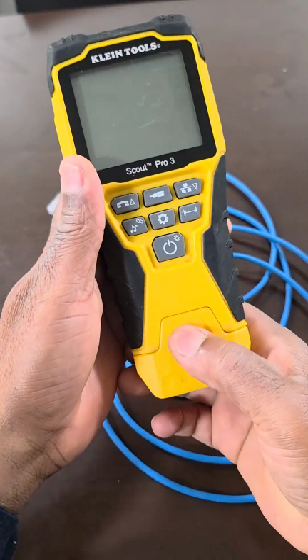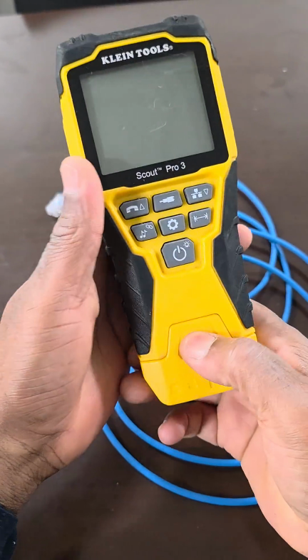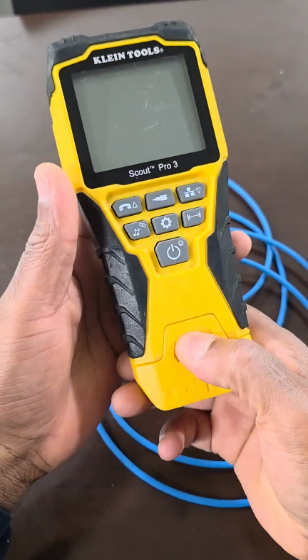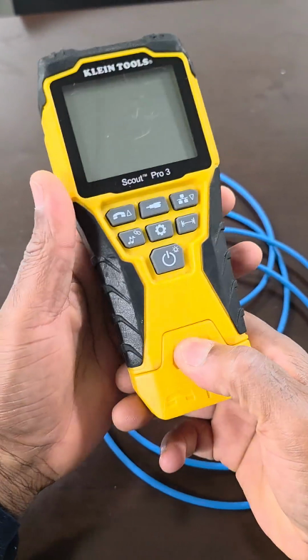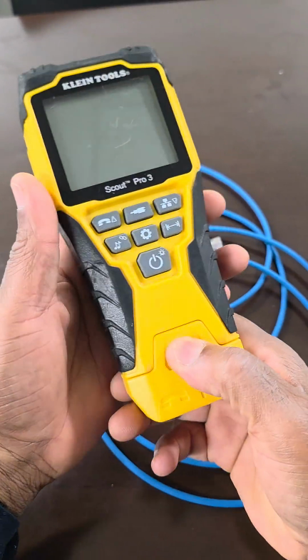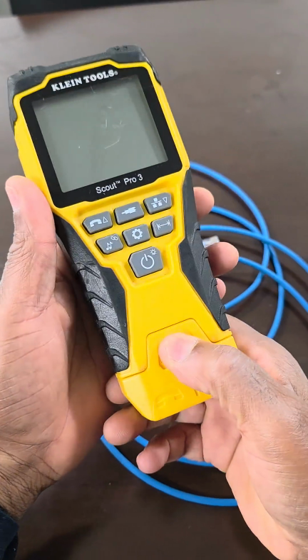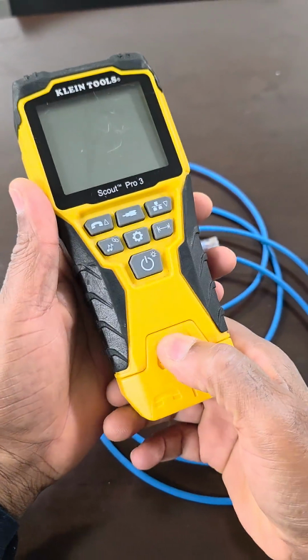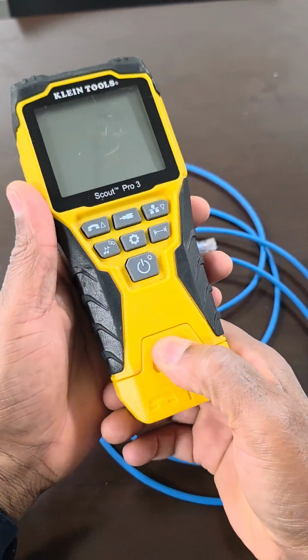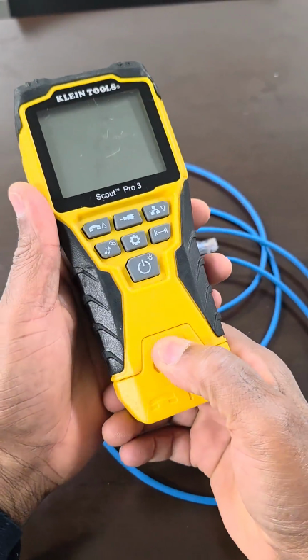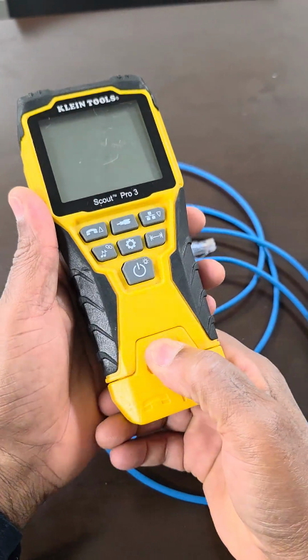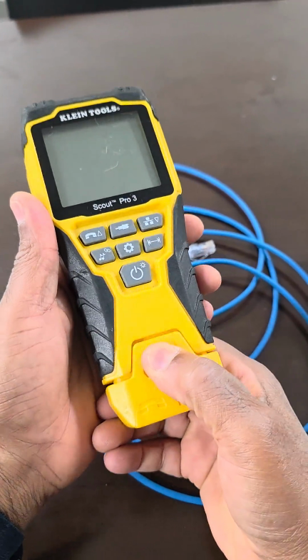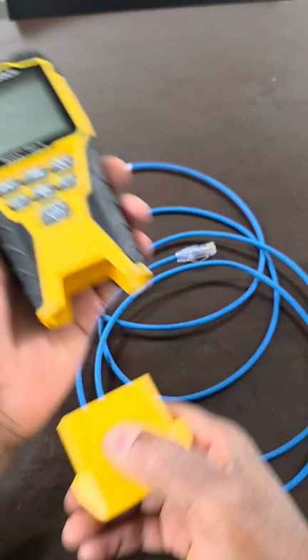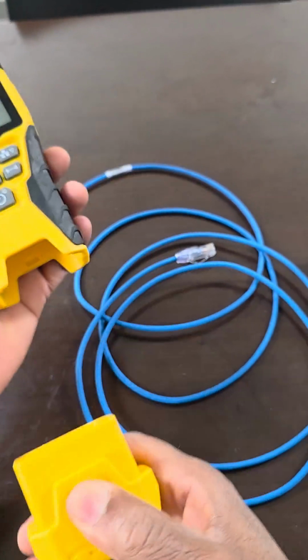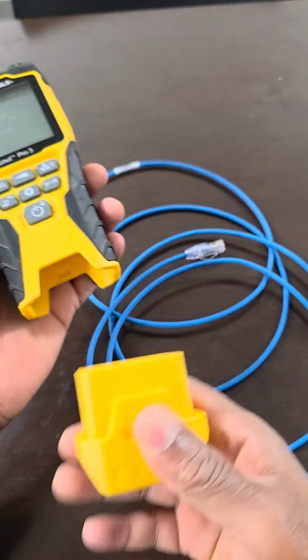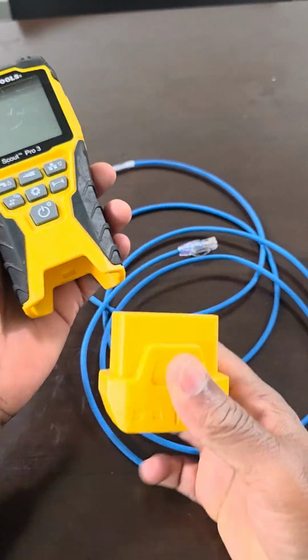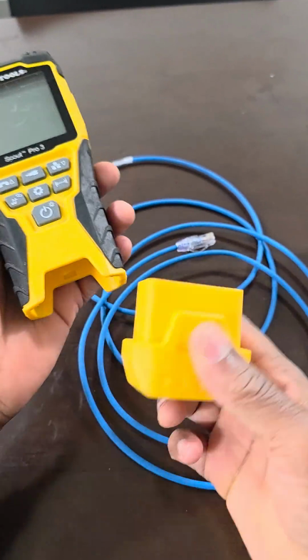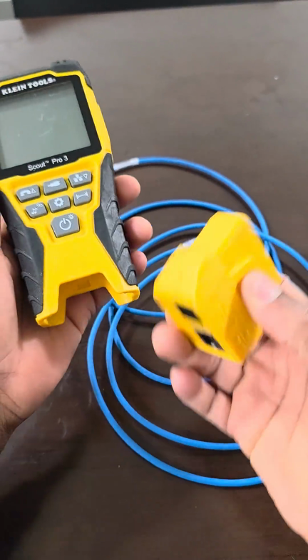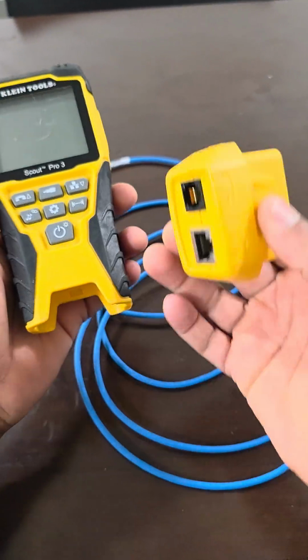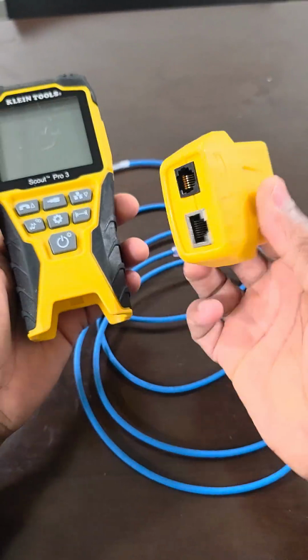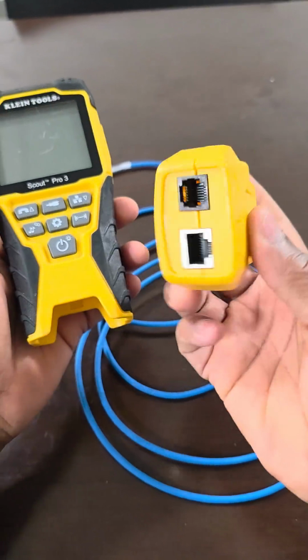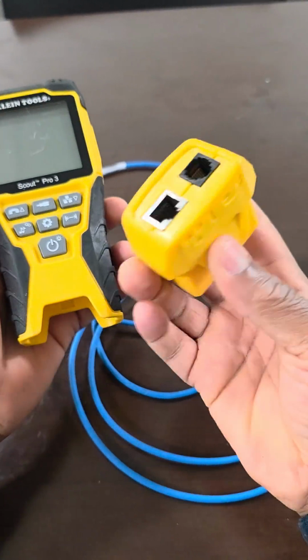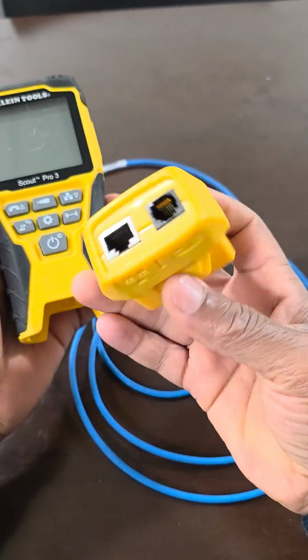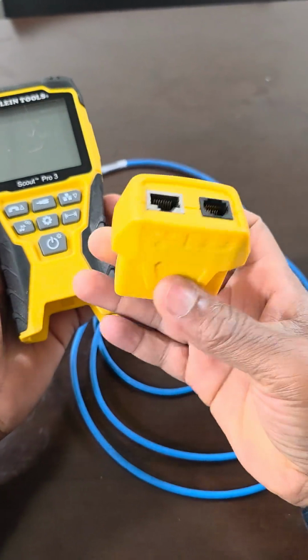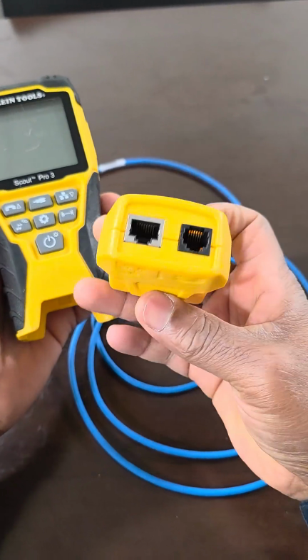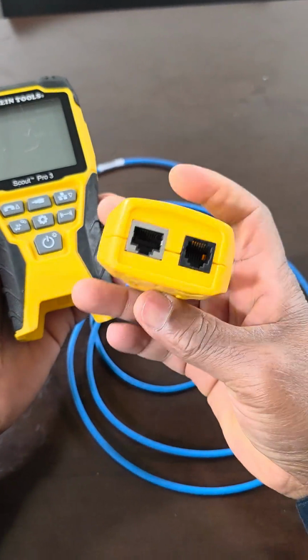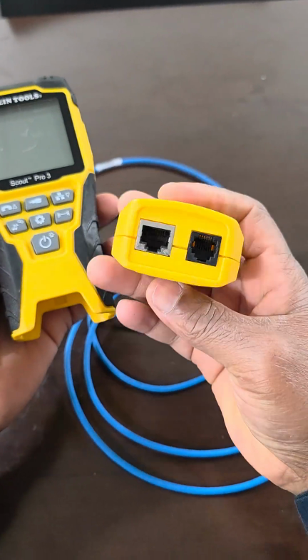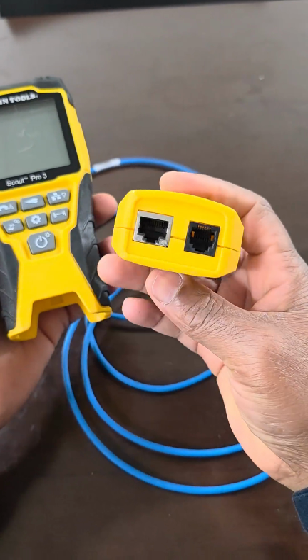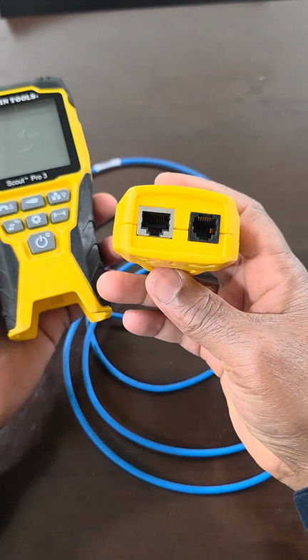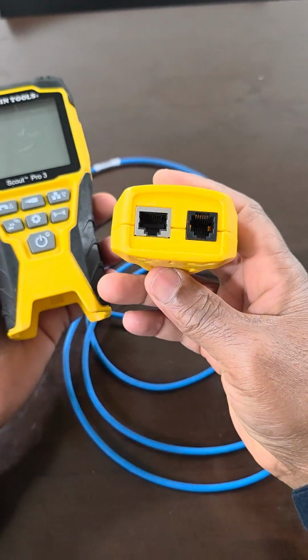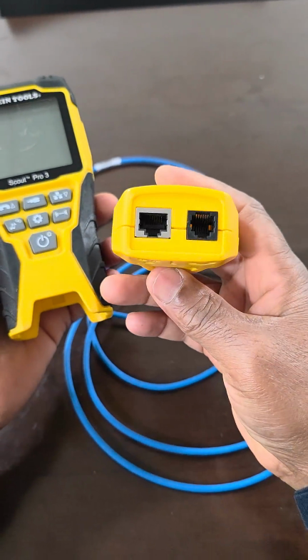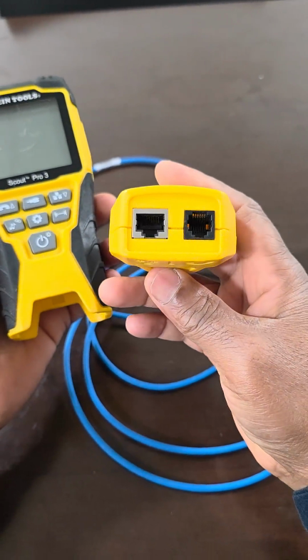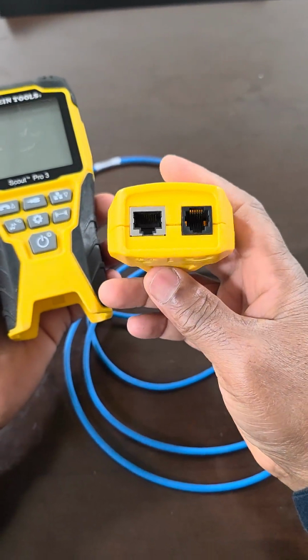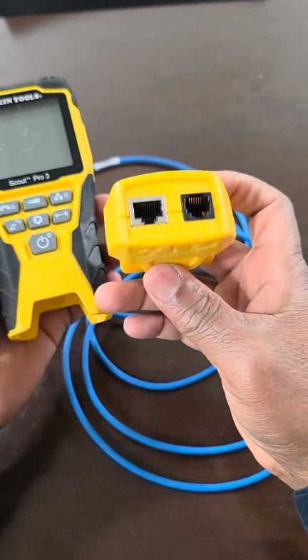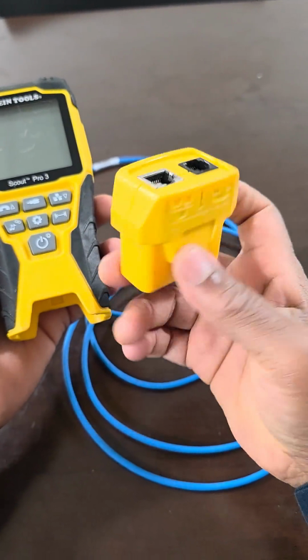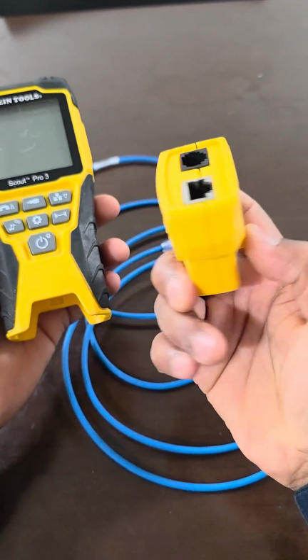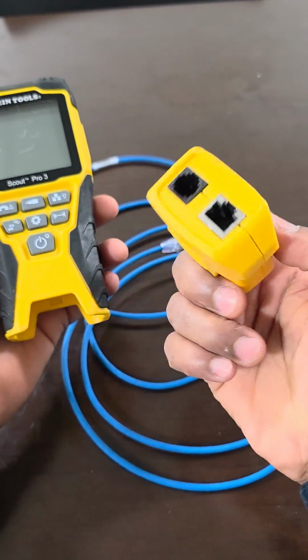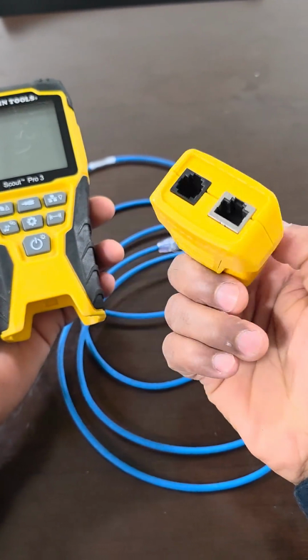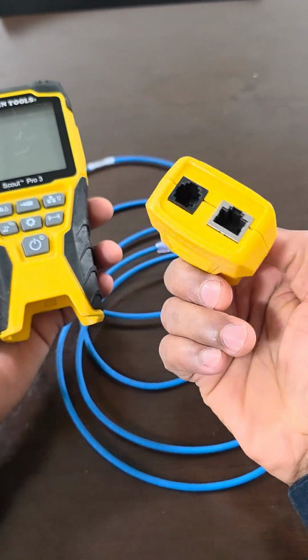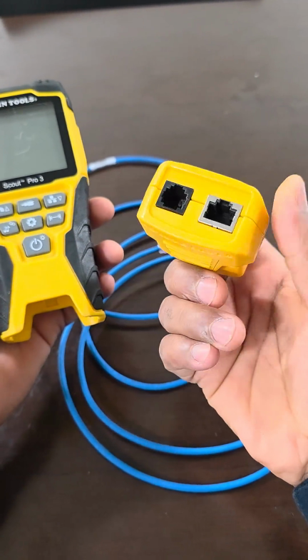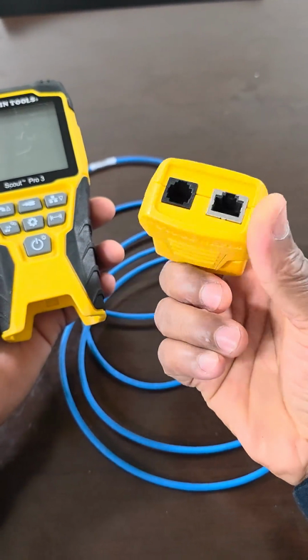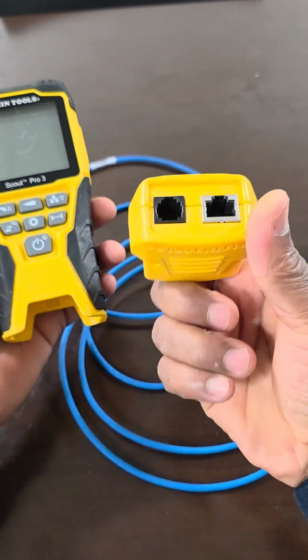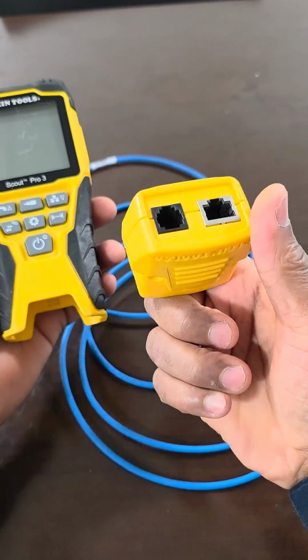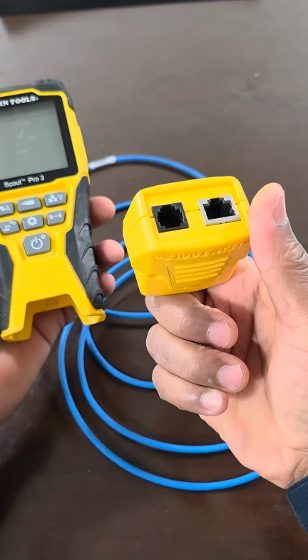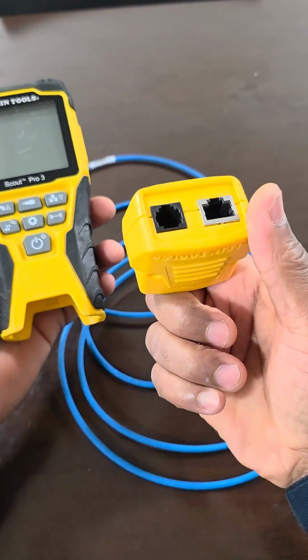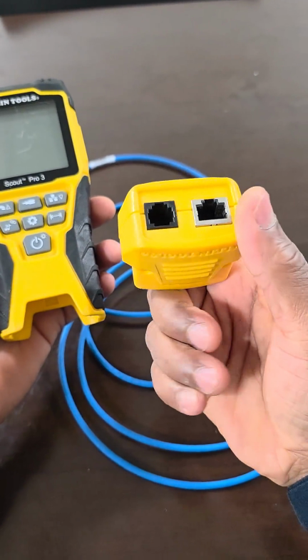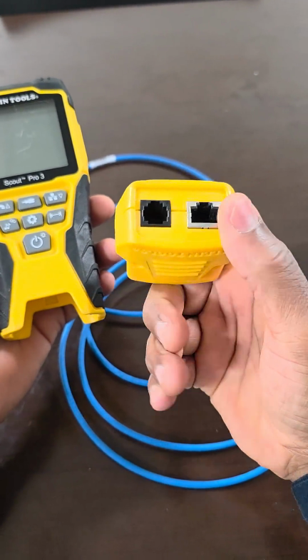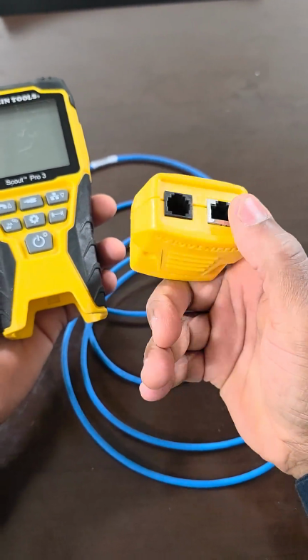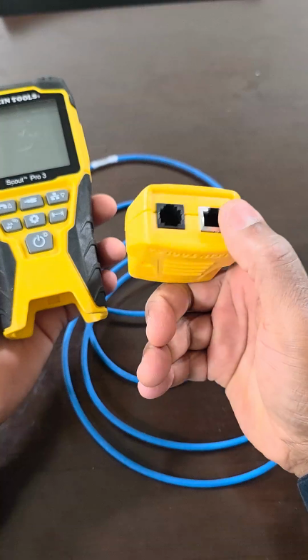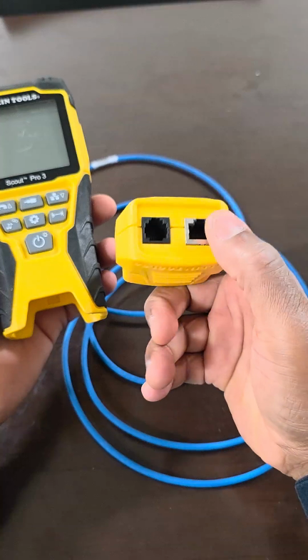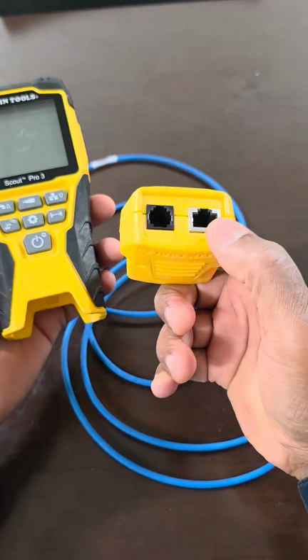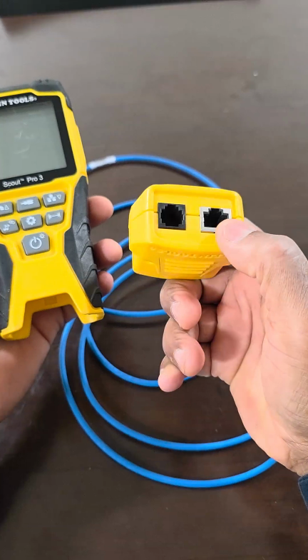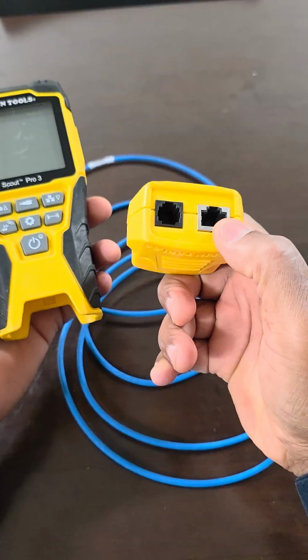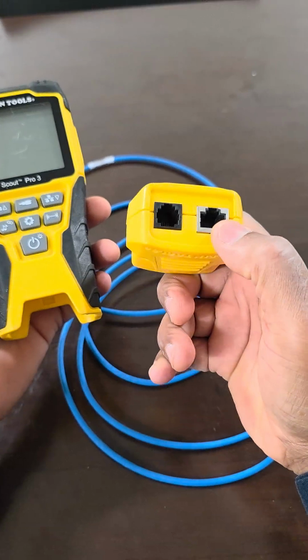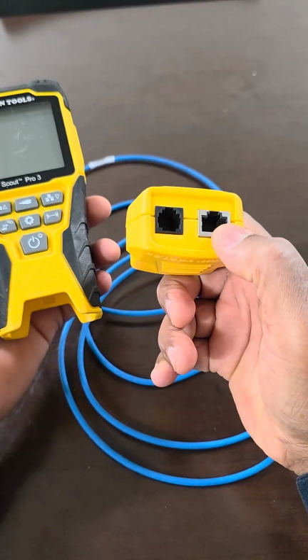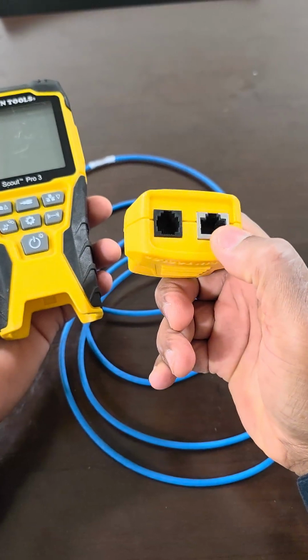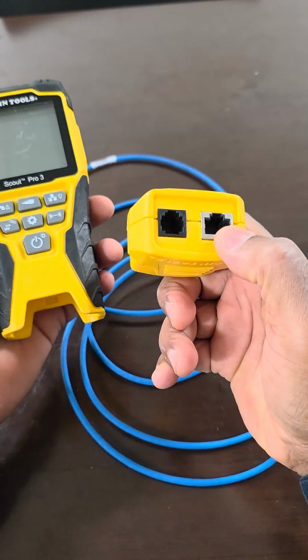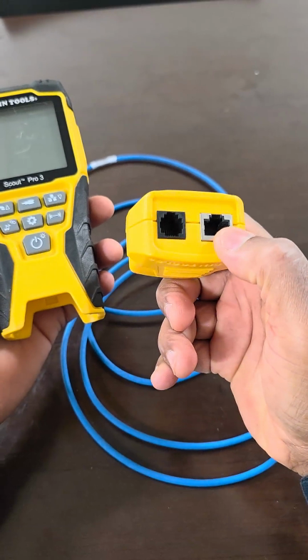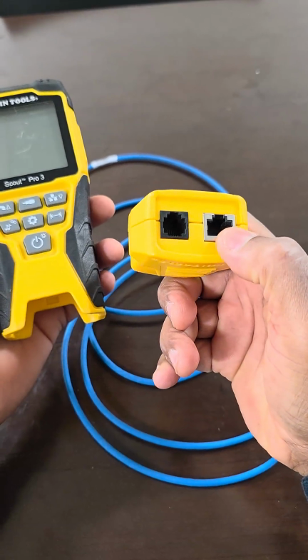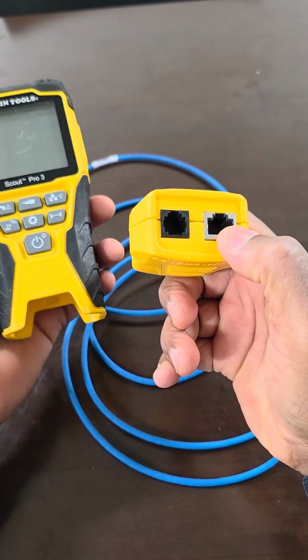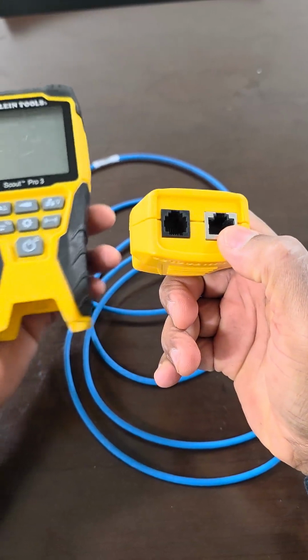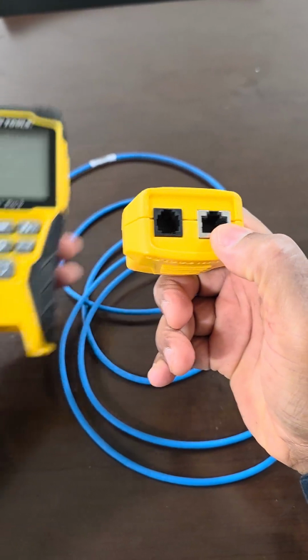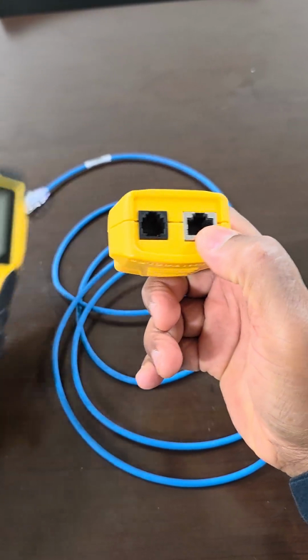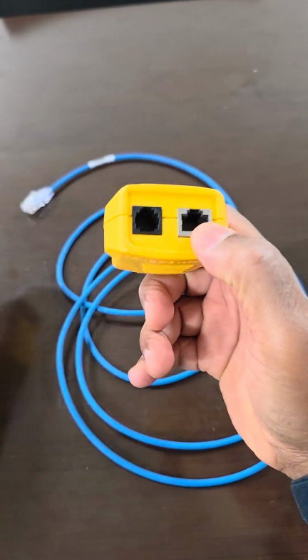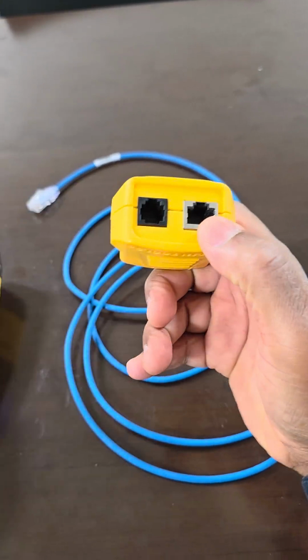First, detach the bottom from the data code reader. And we're going to use this port right here.